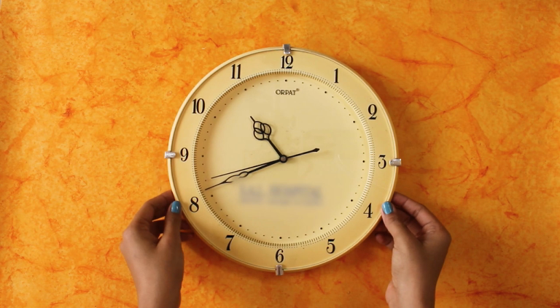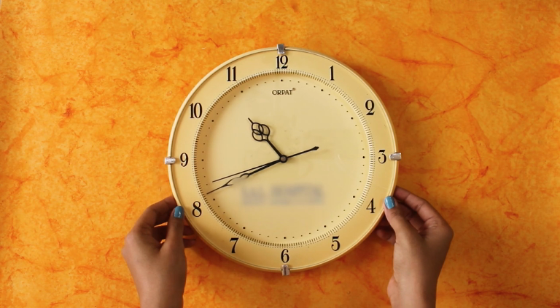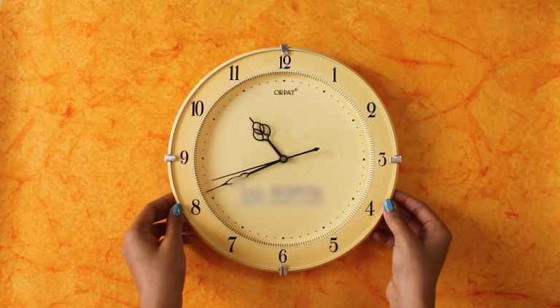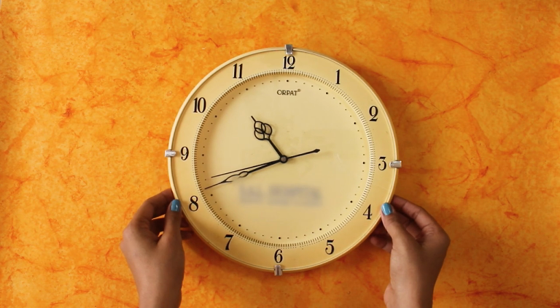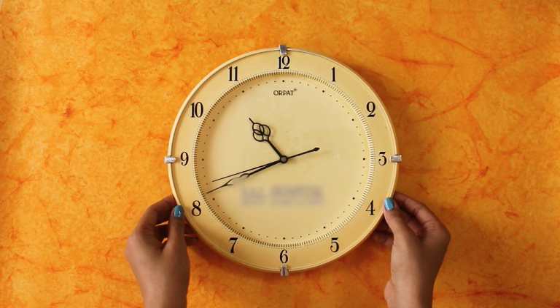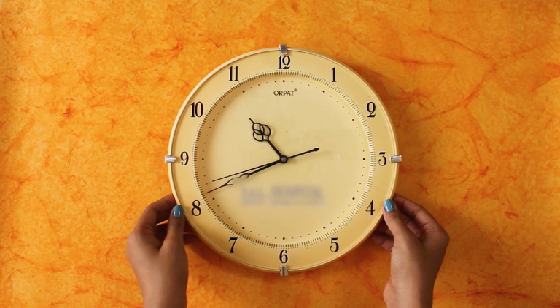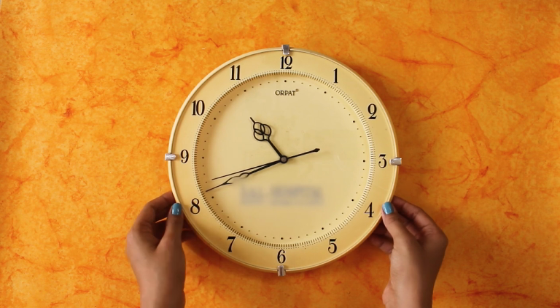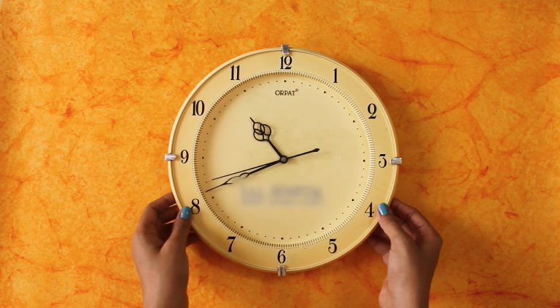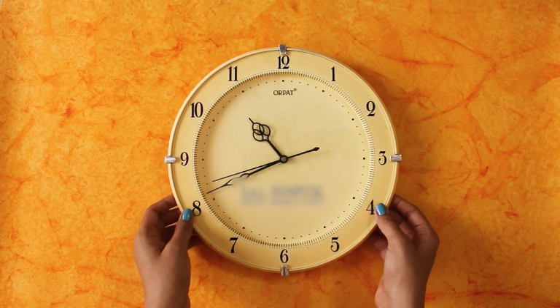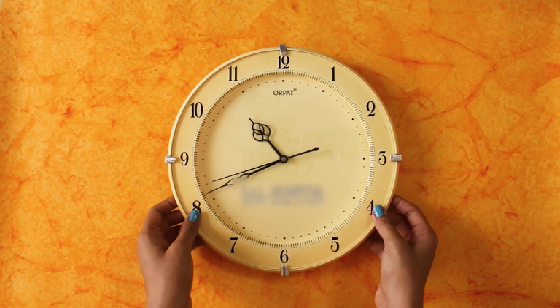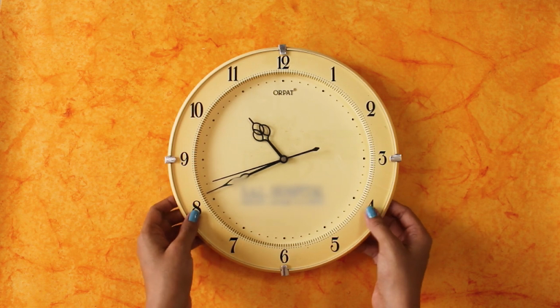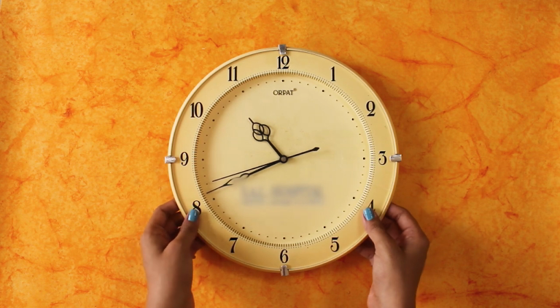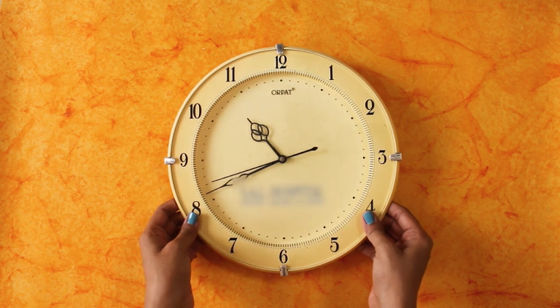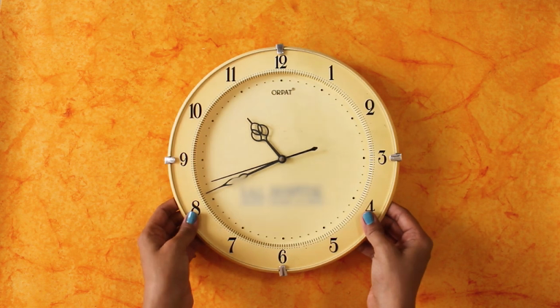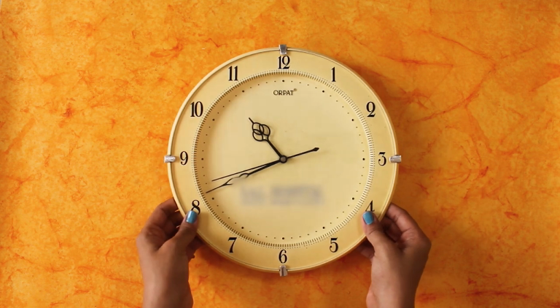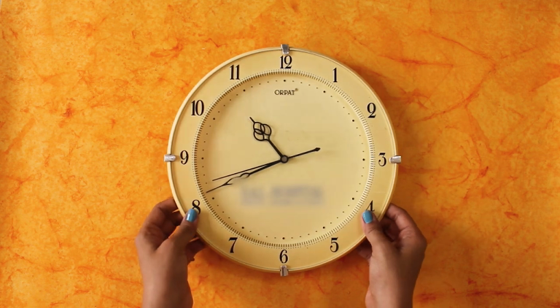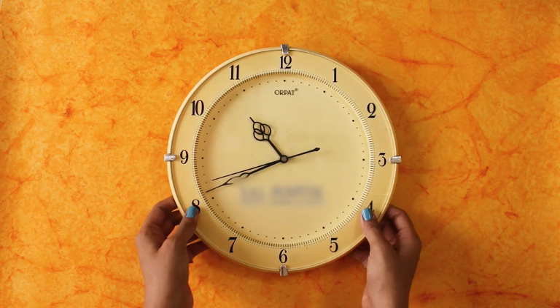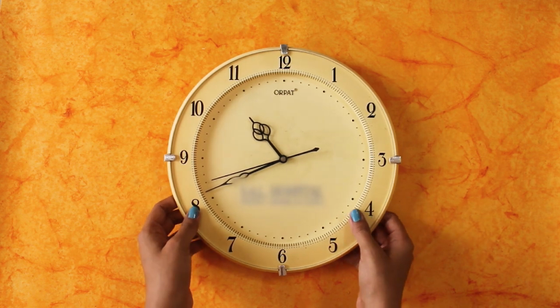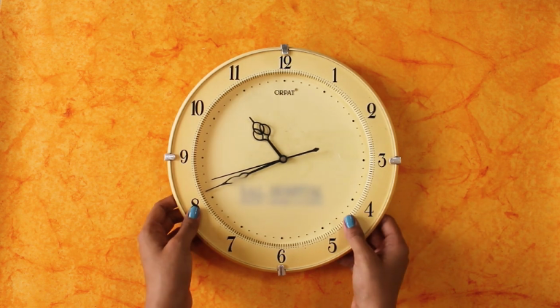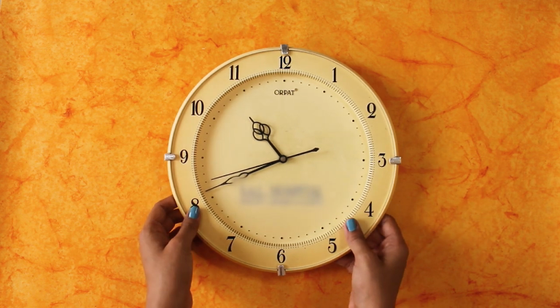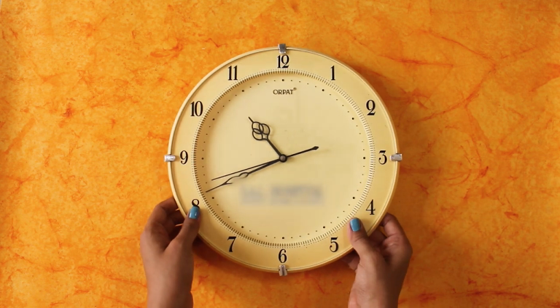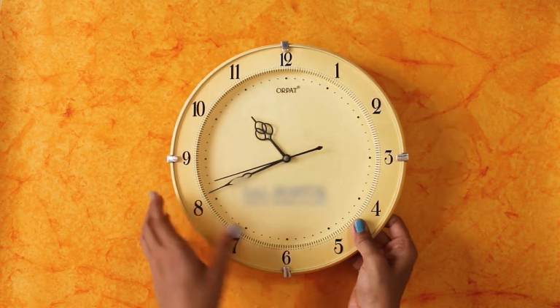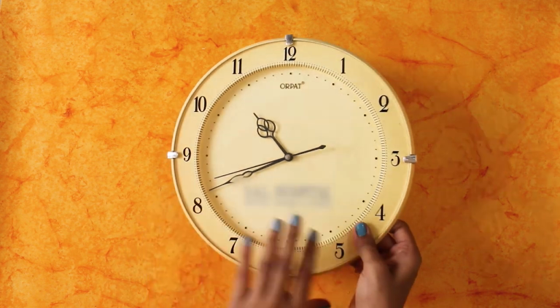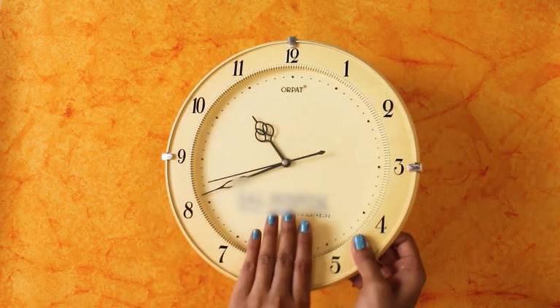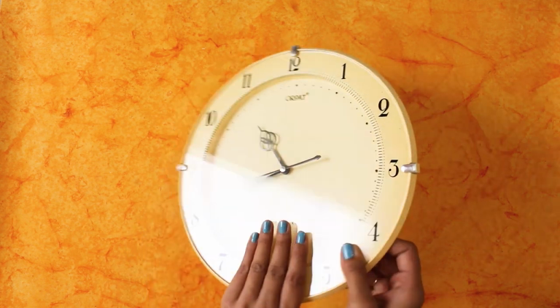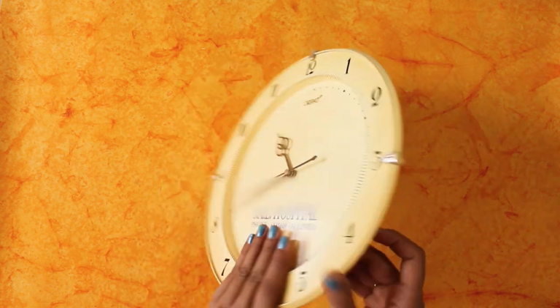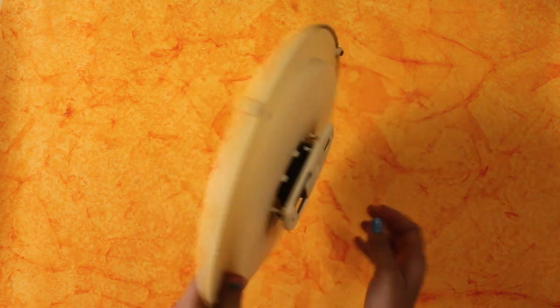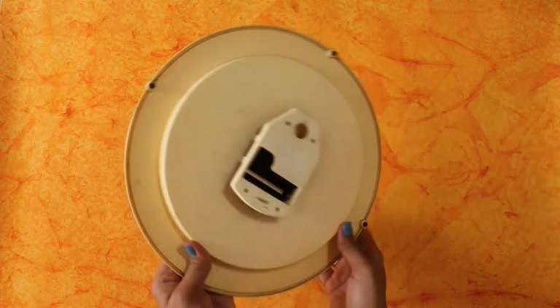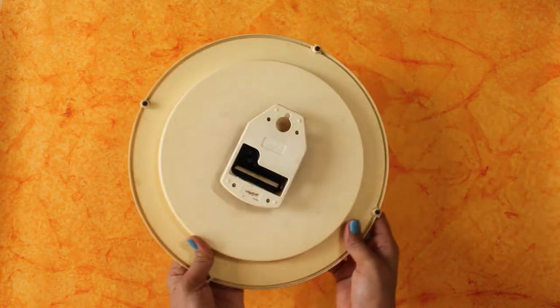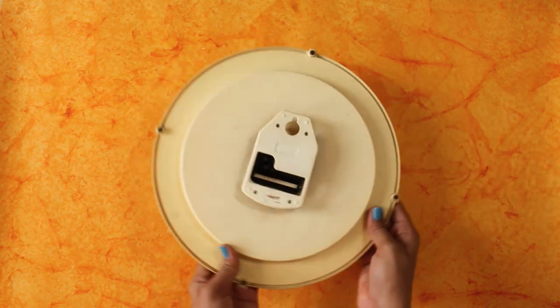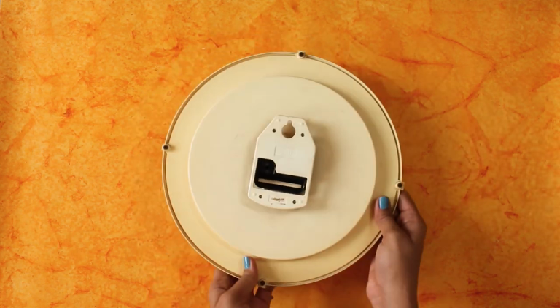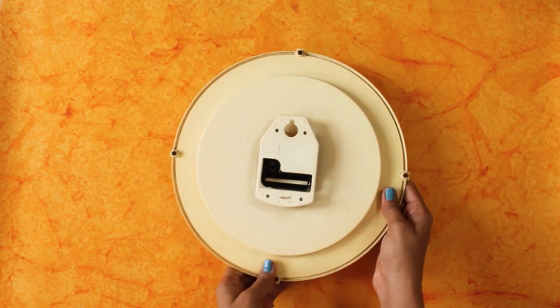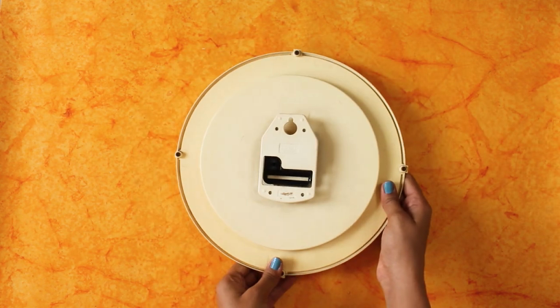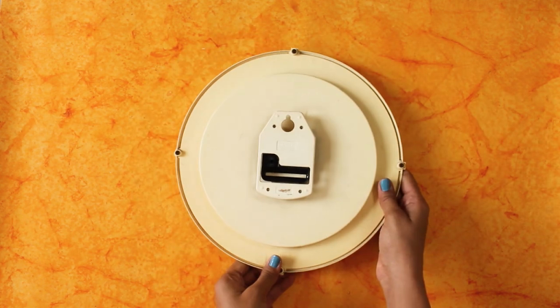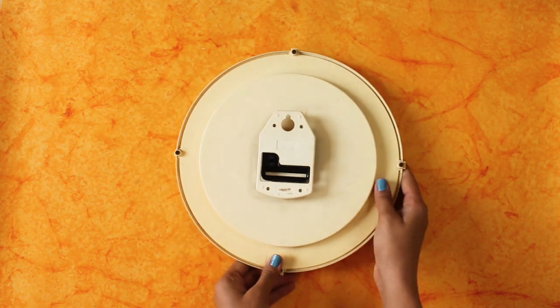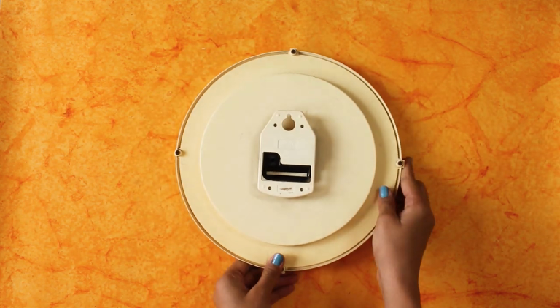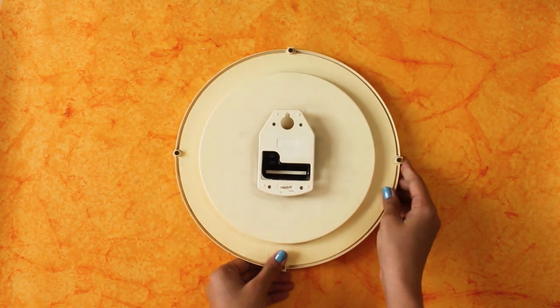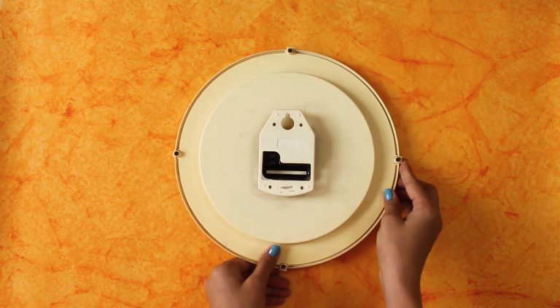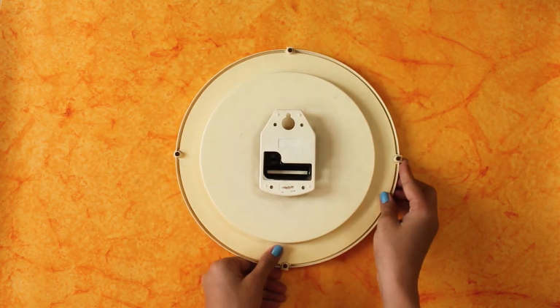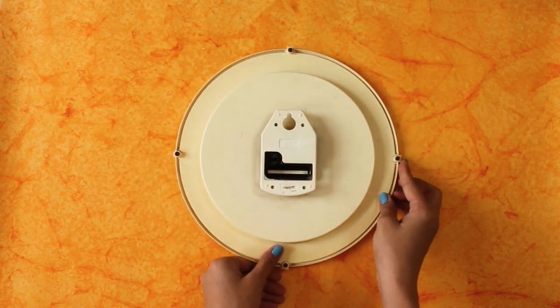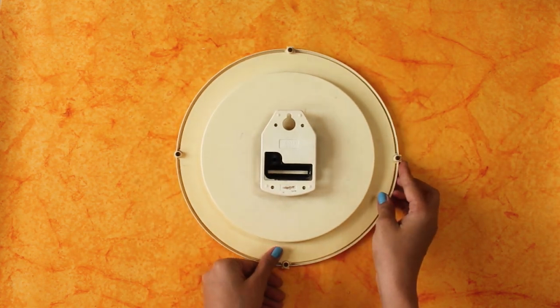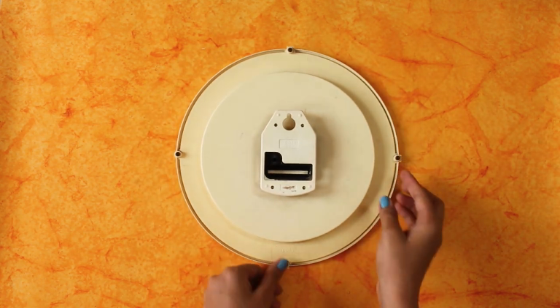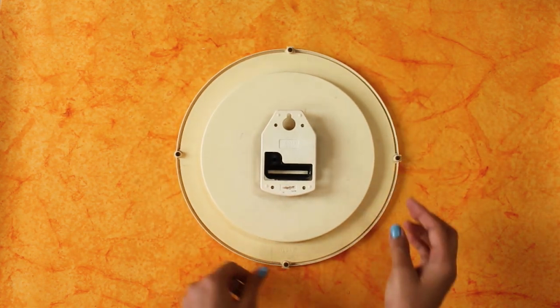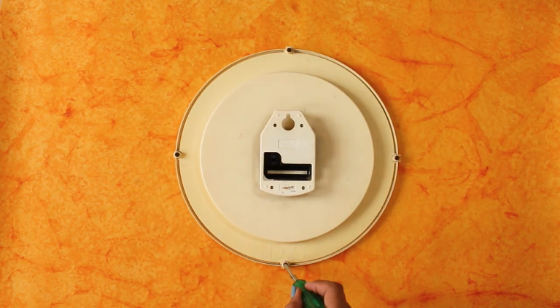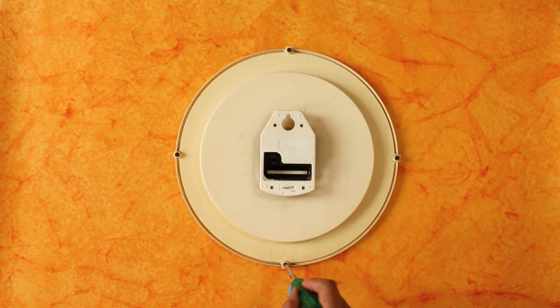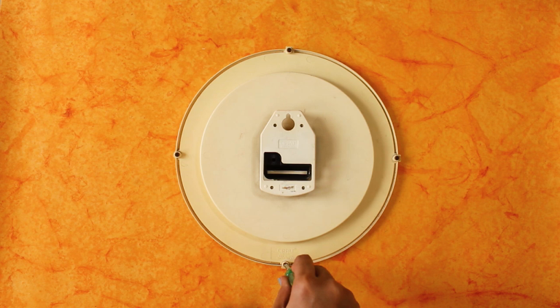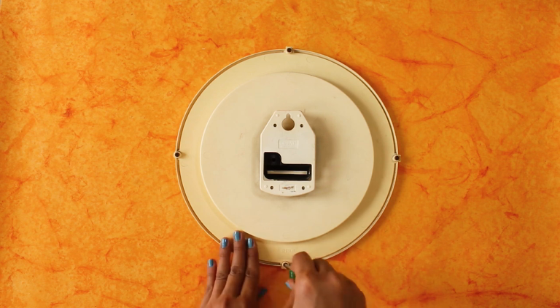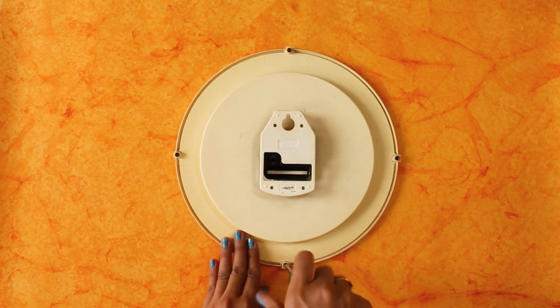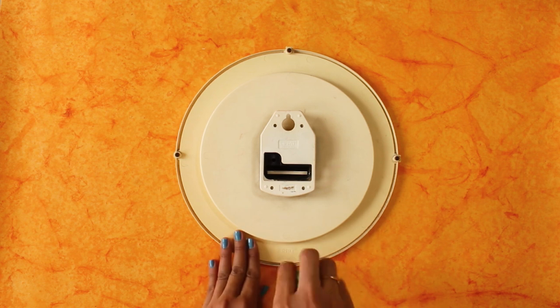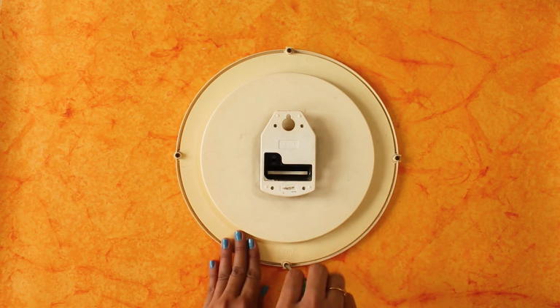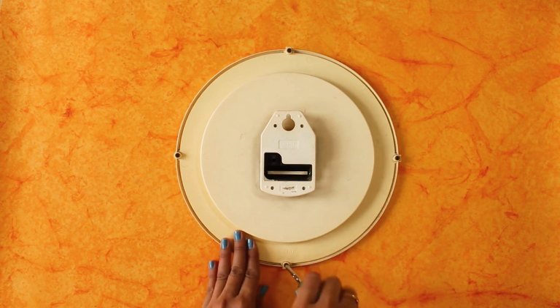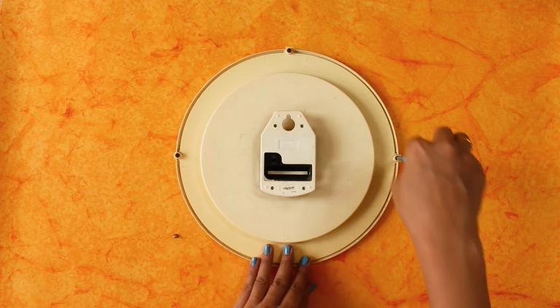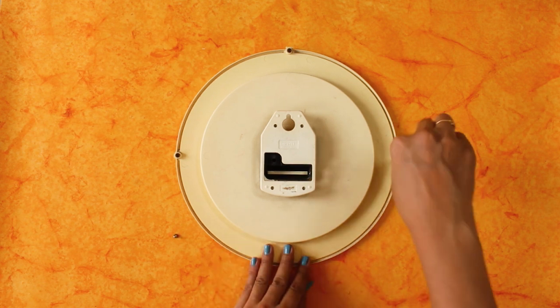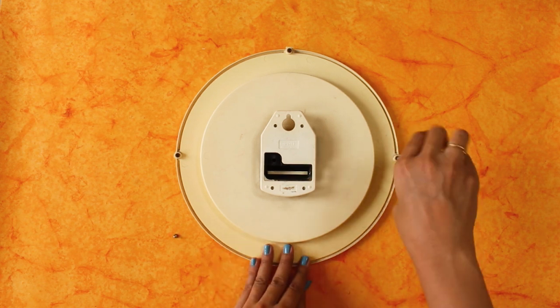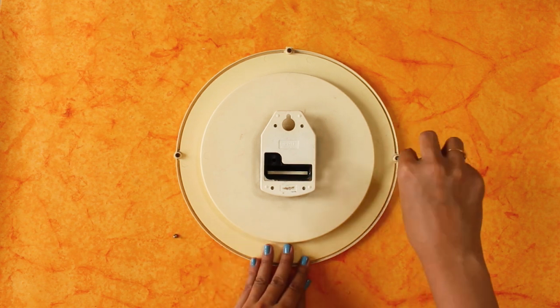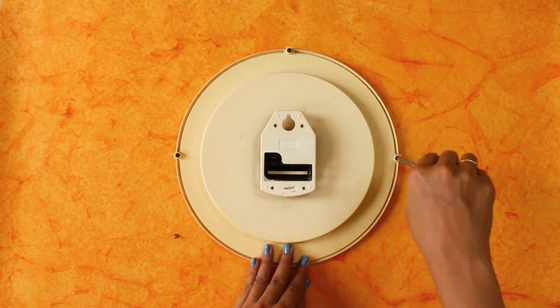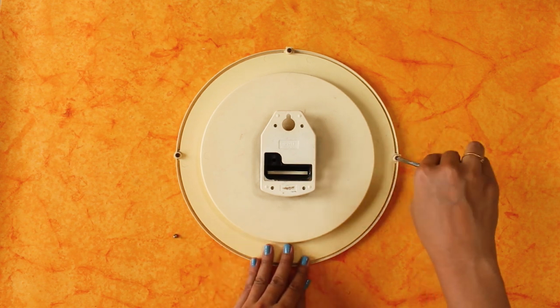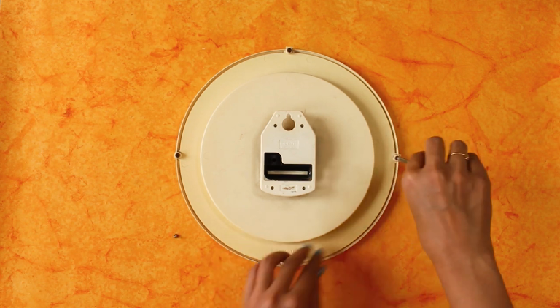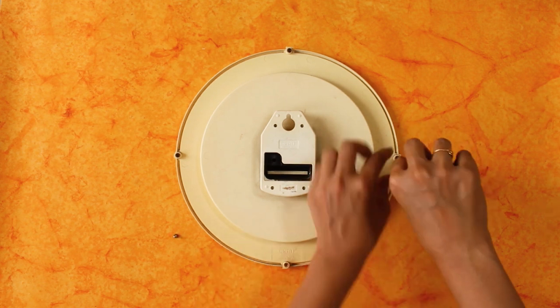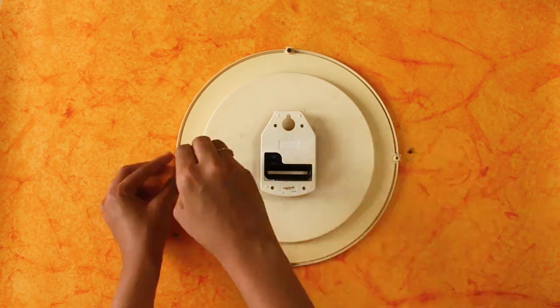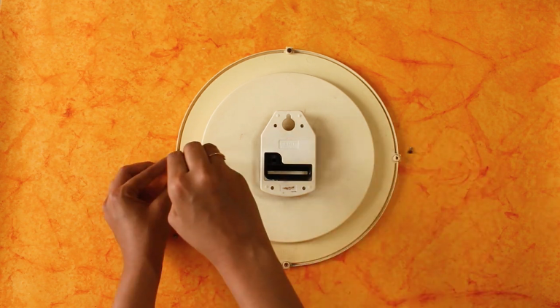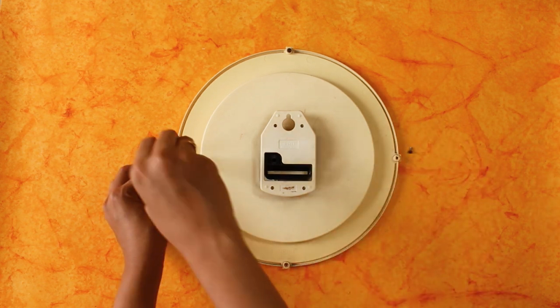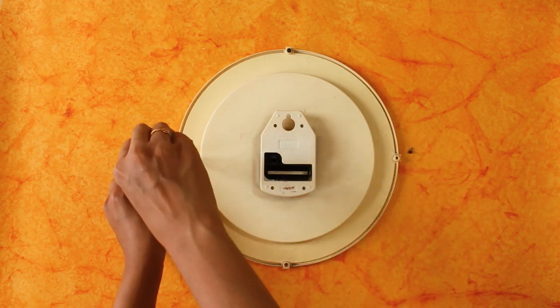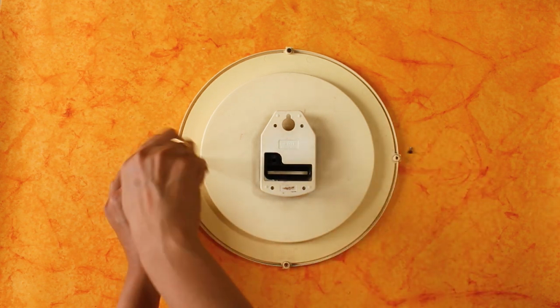In the first DIY, we will do an old clock makeover. First, we have to remove all the screws, the glass, and the hands.